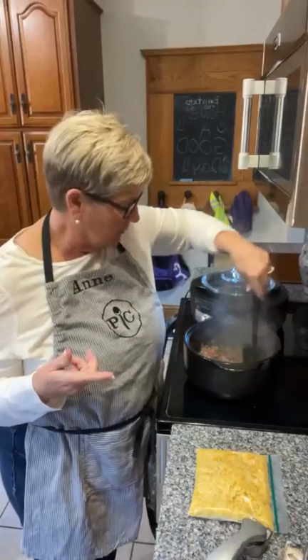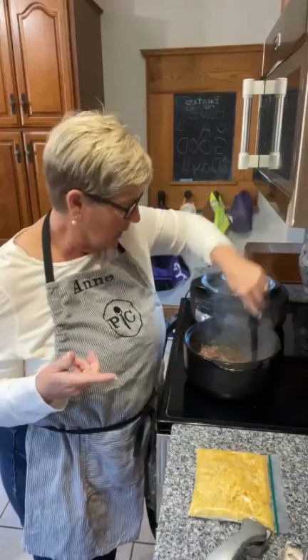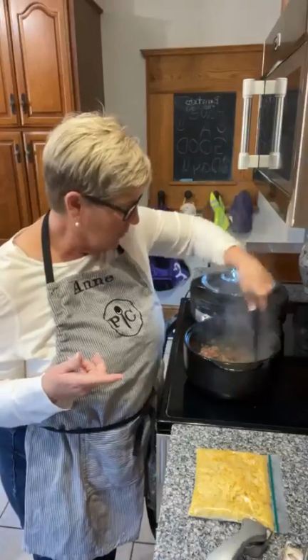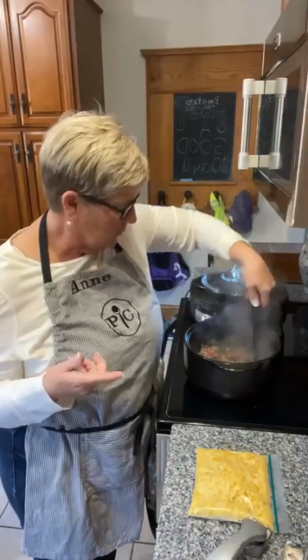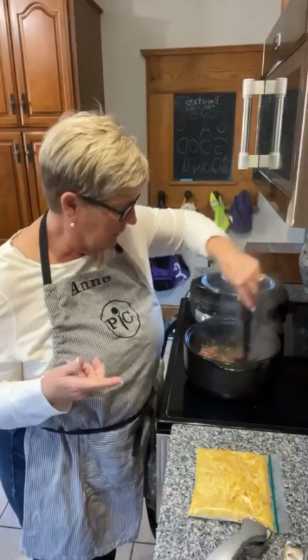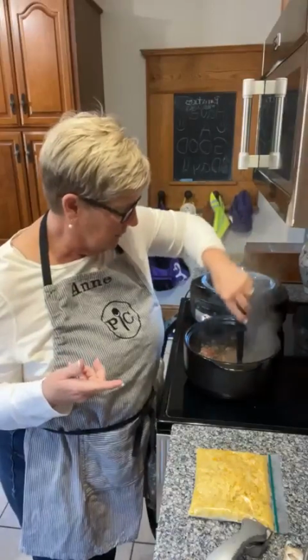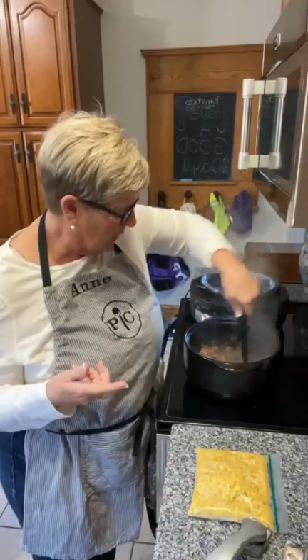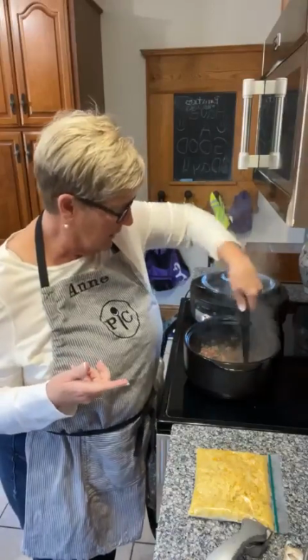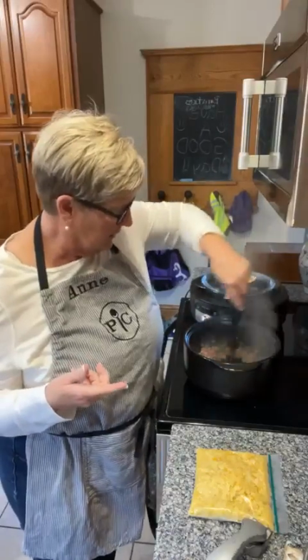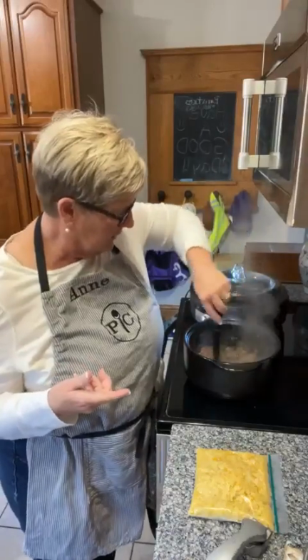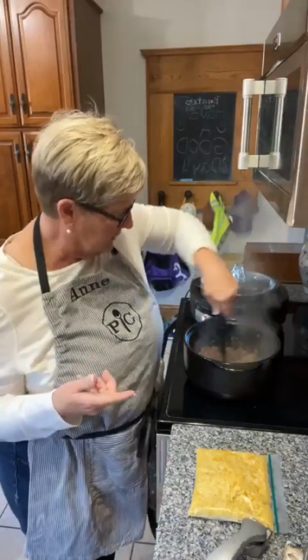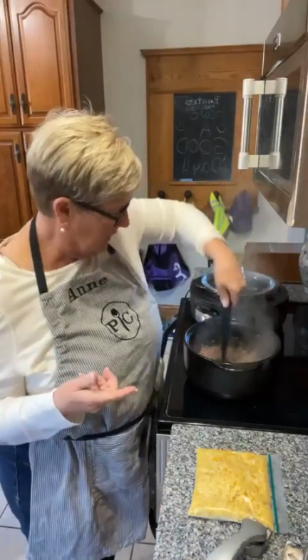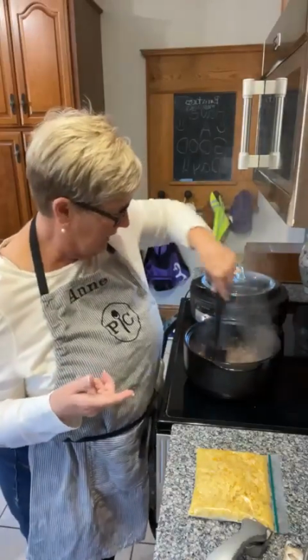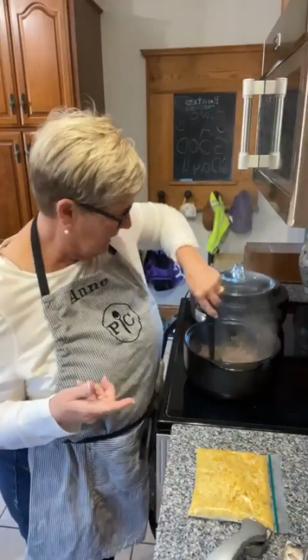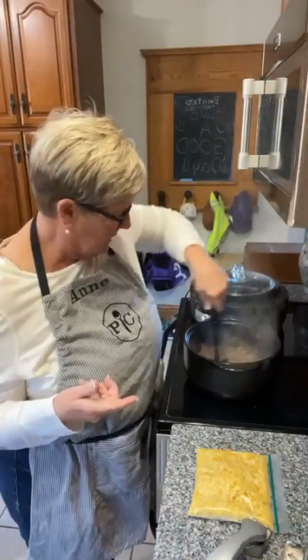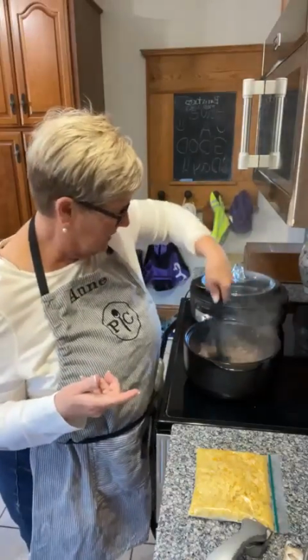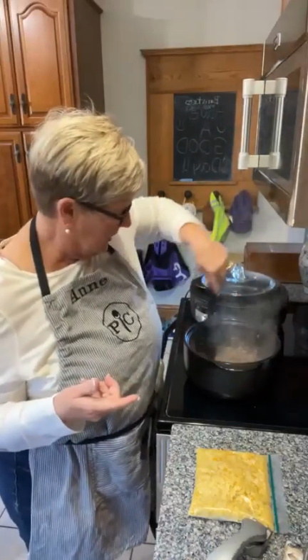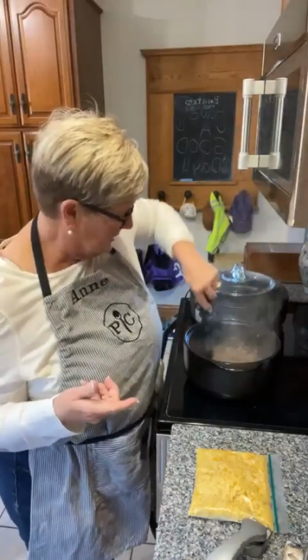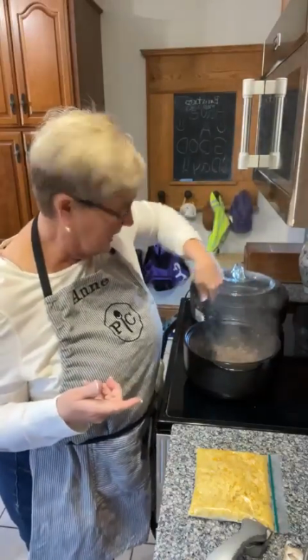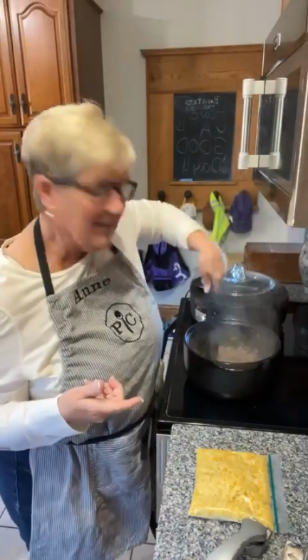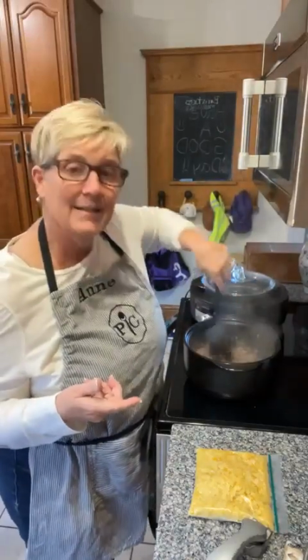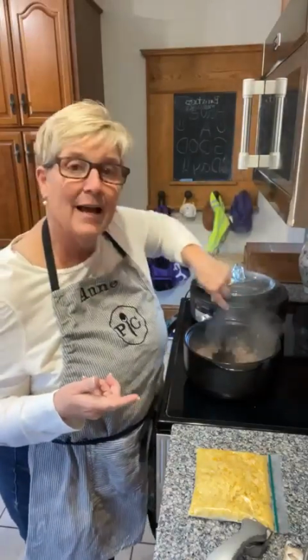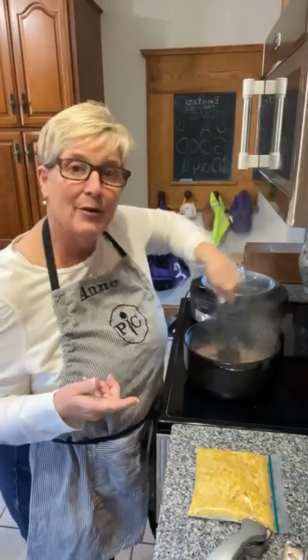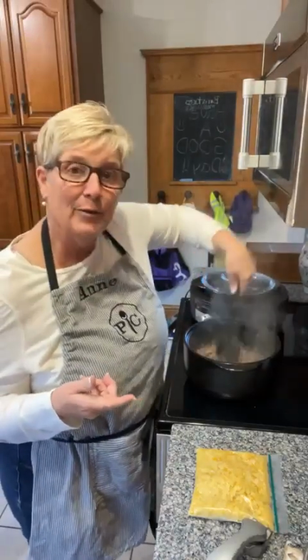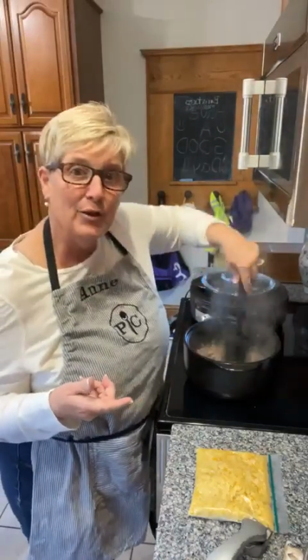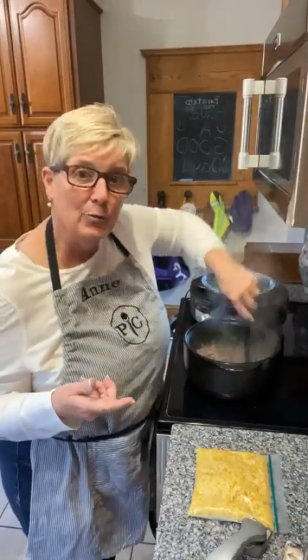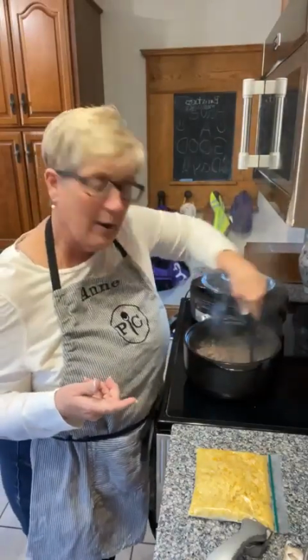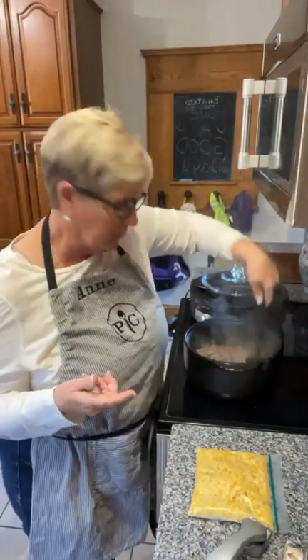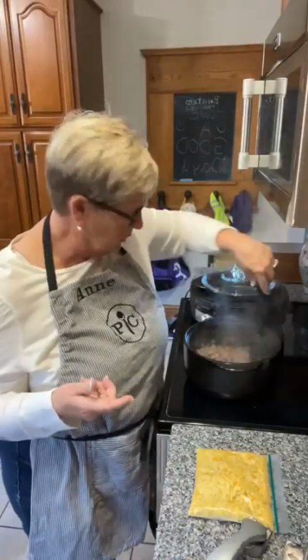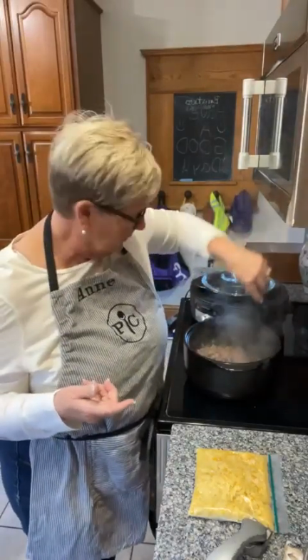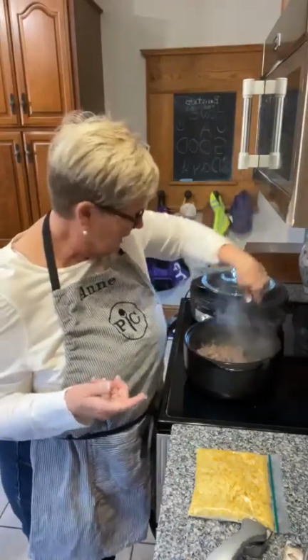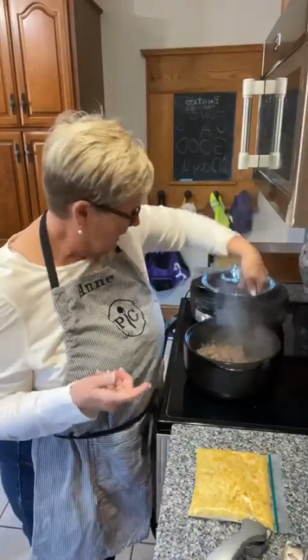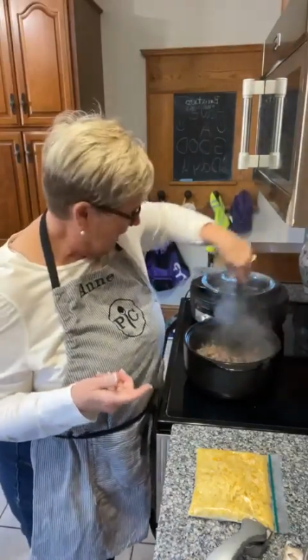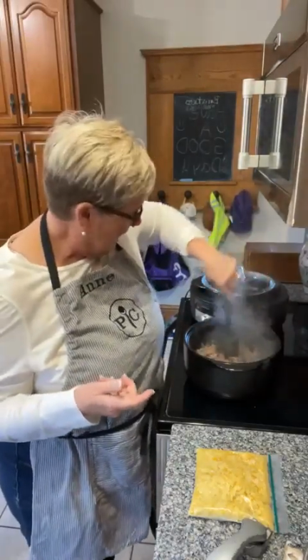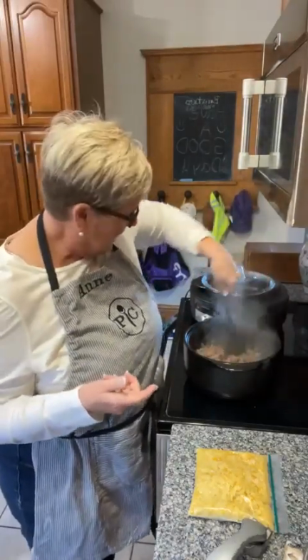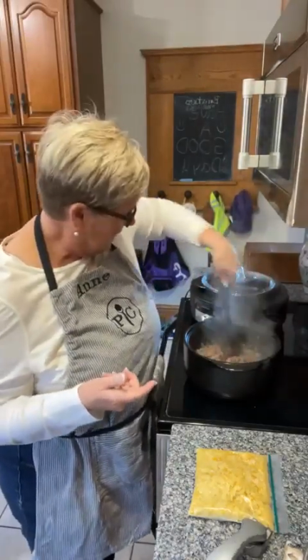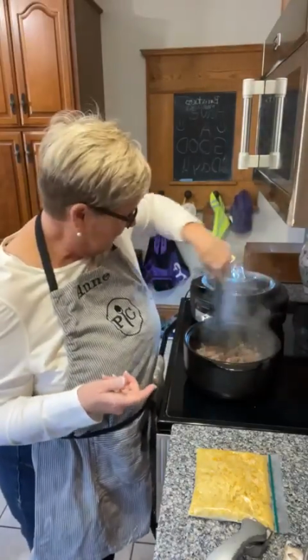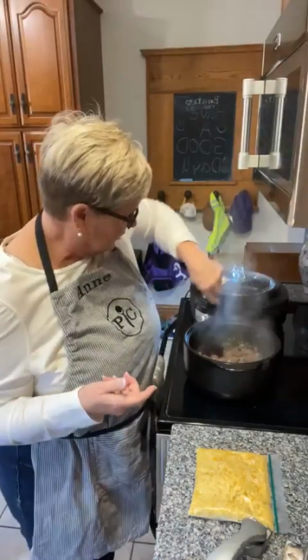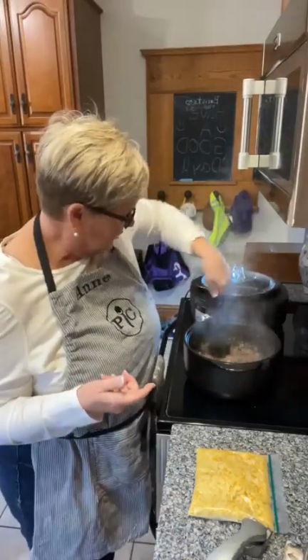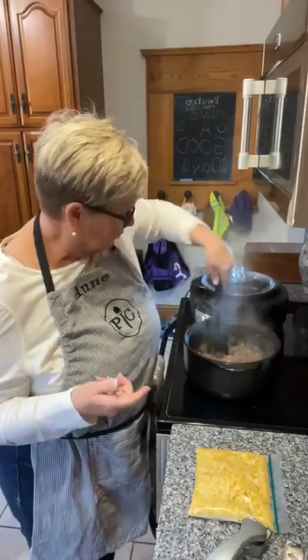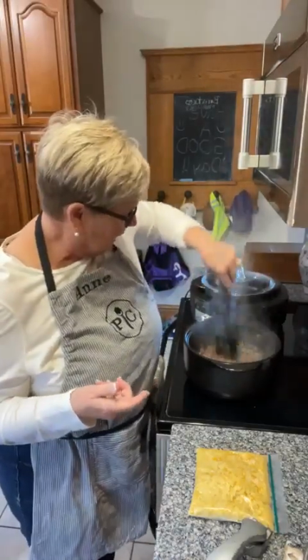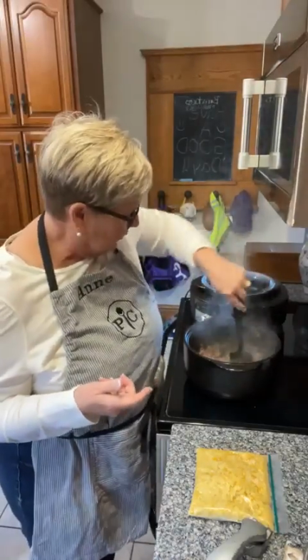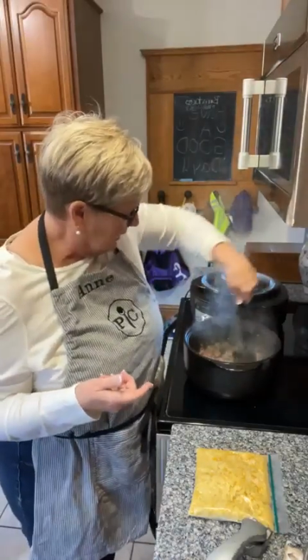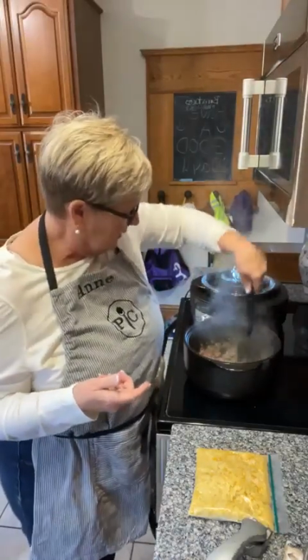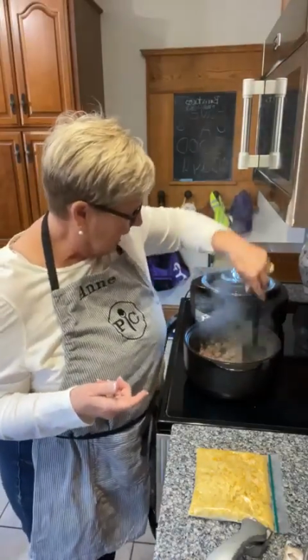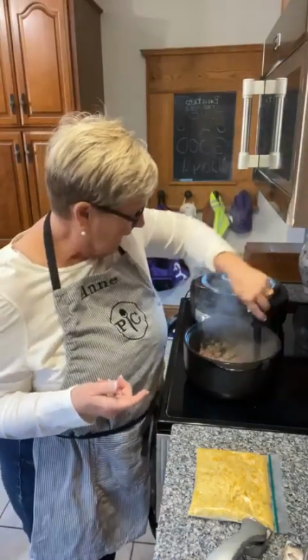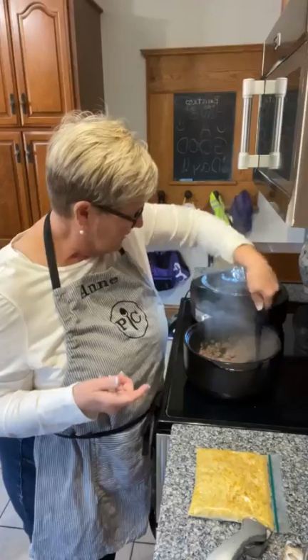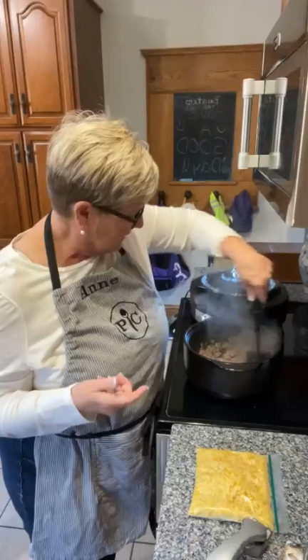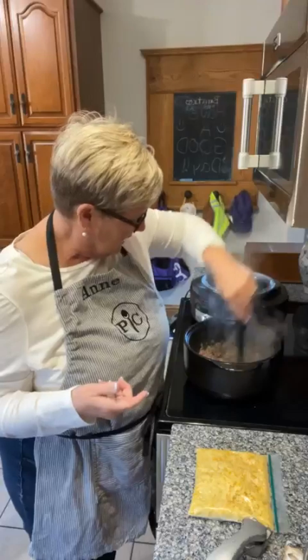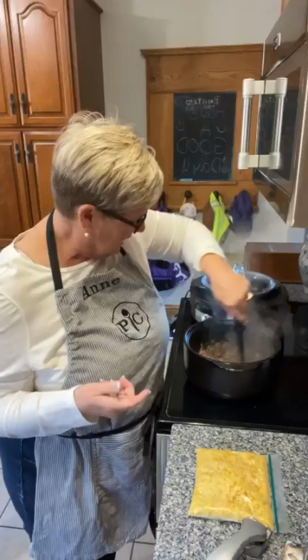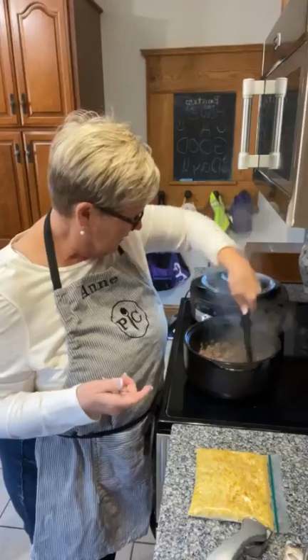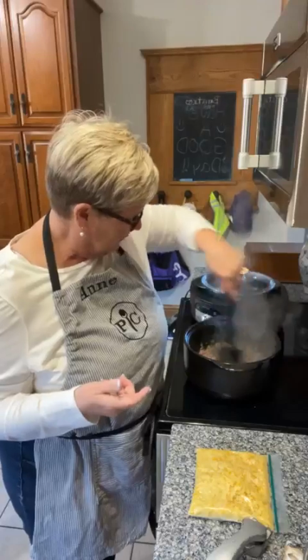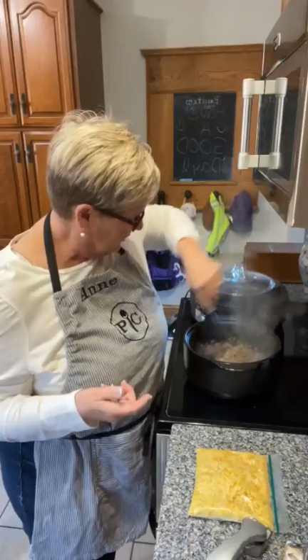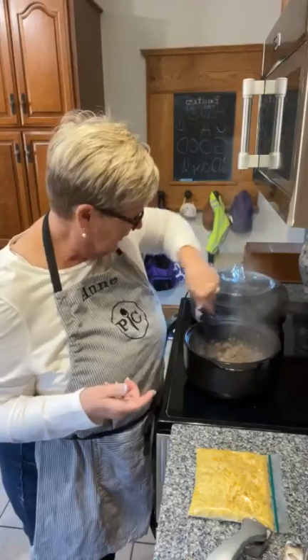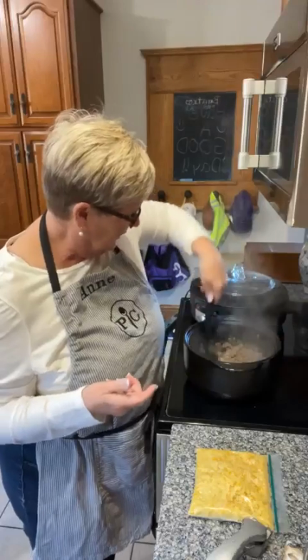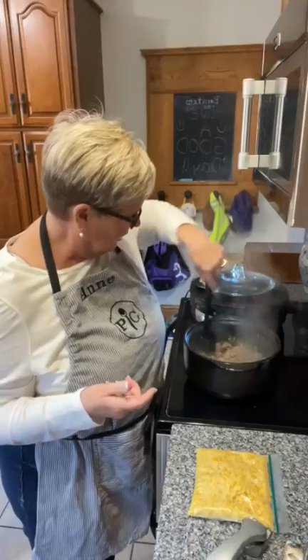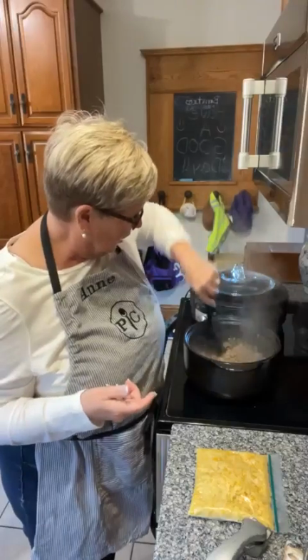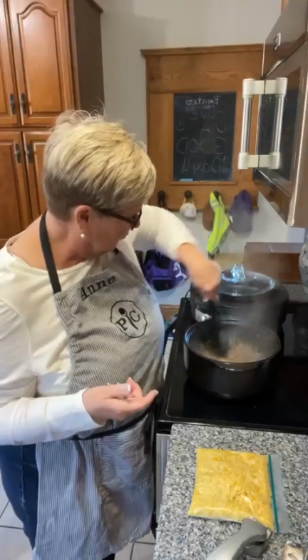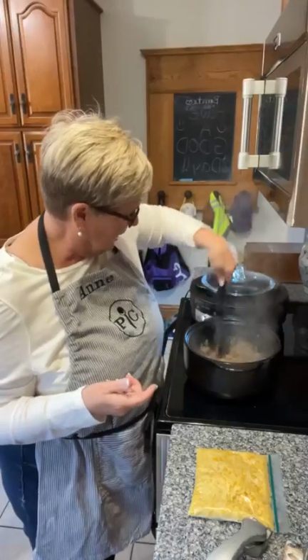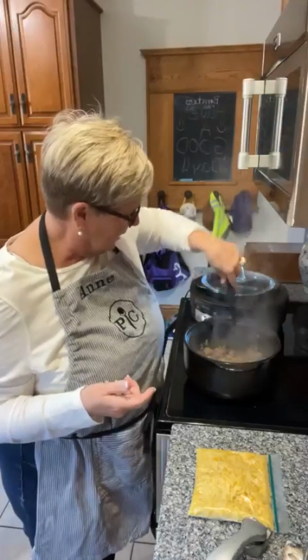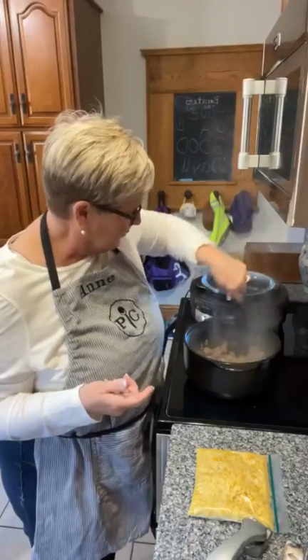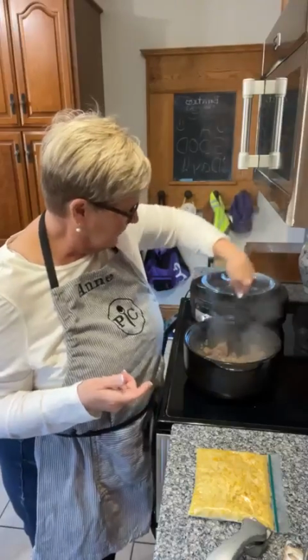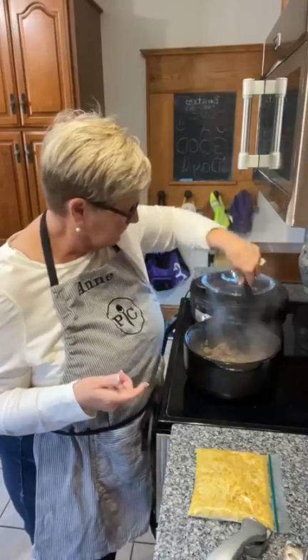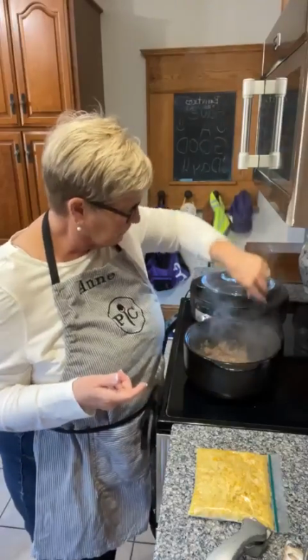In here so far, I have ground beef, onions, and a diced jalapeño pepper, and I'm just browning that to get it all browned.